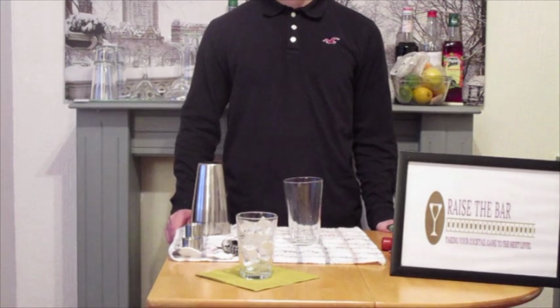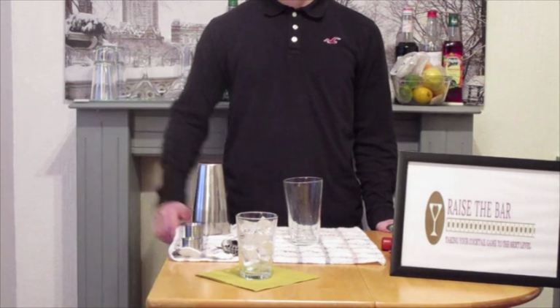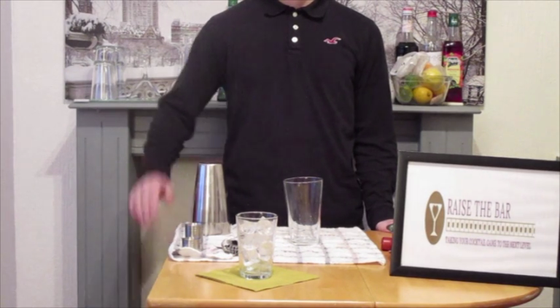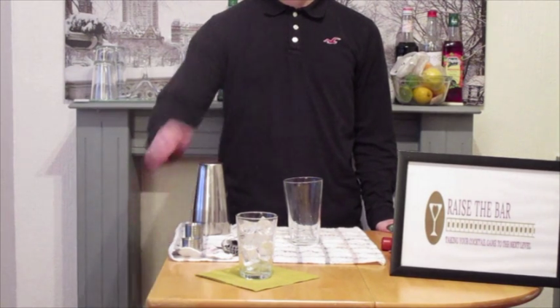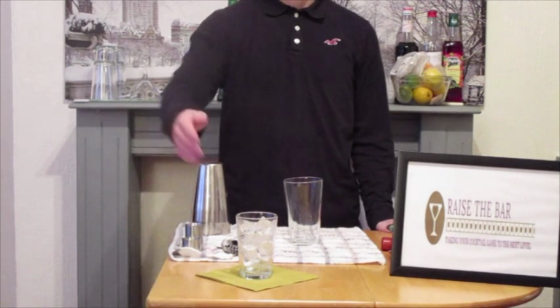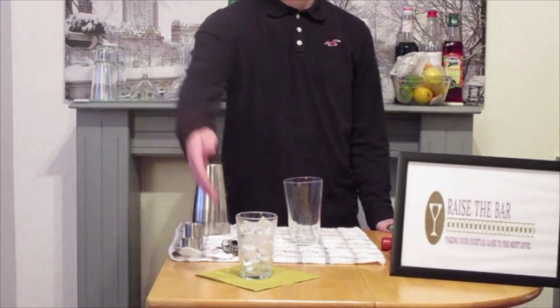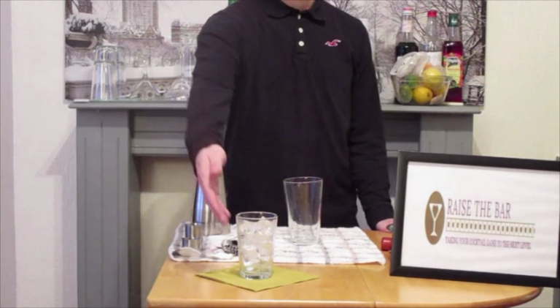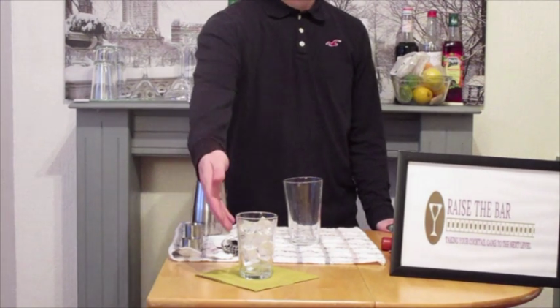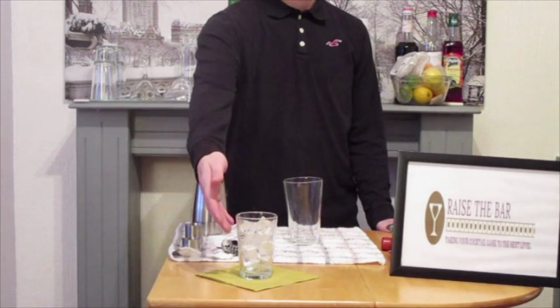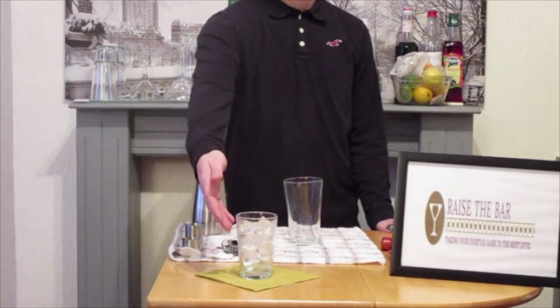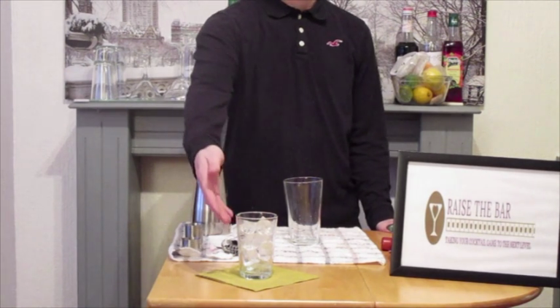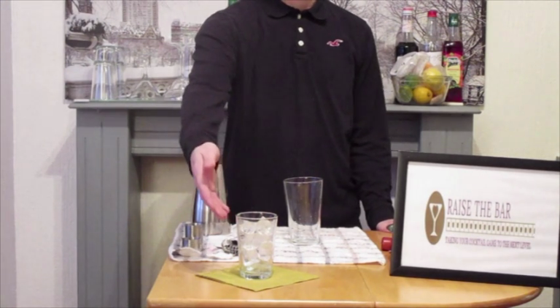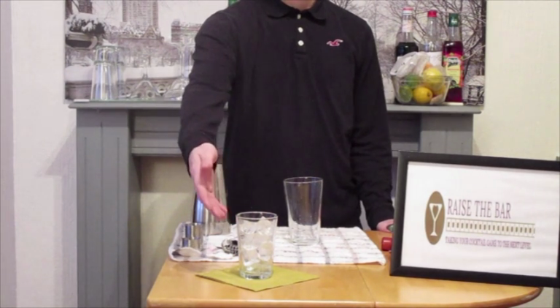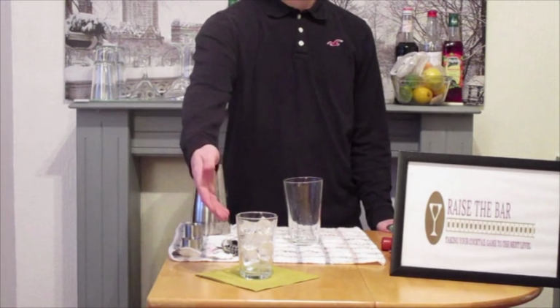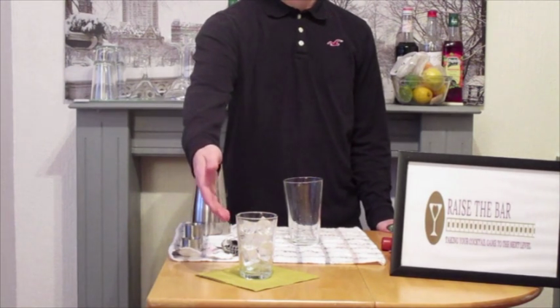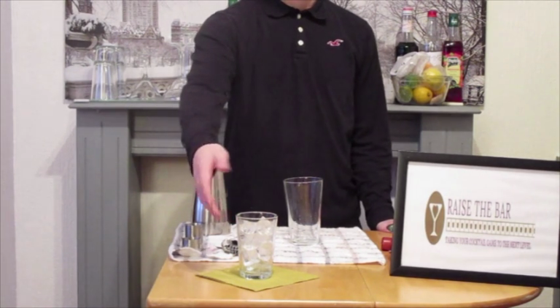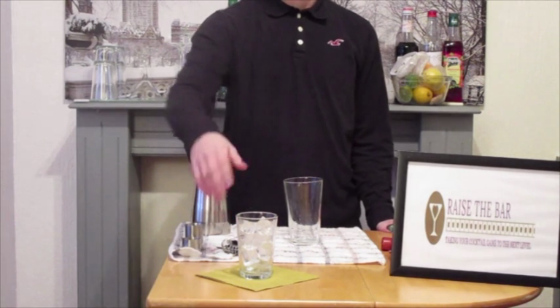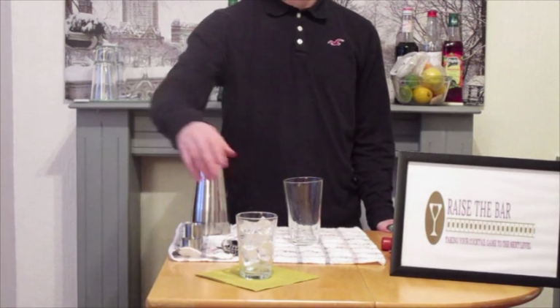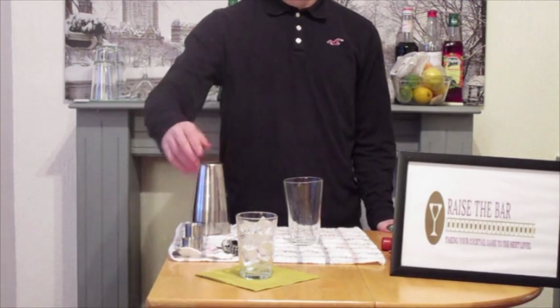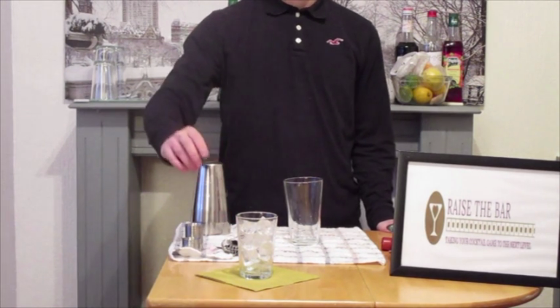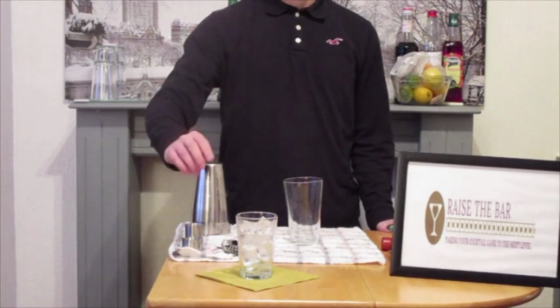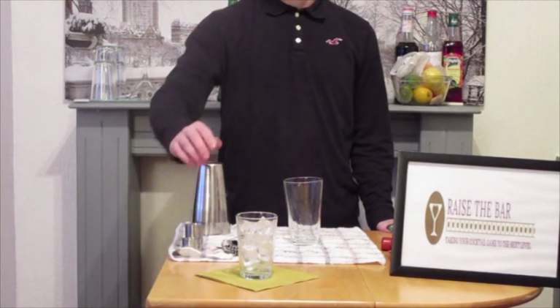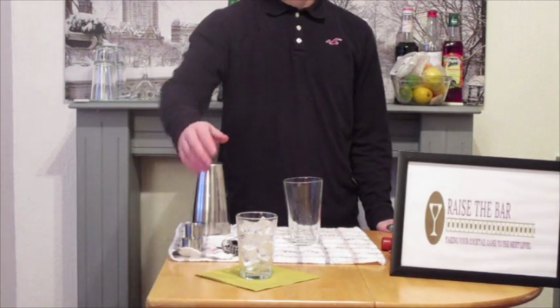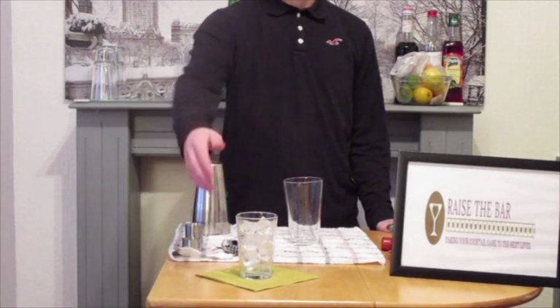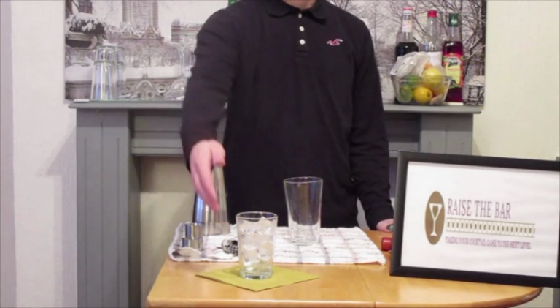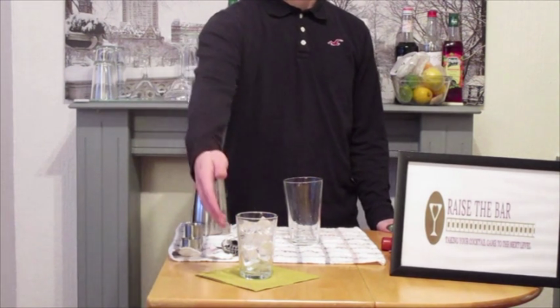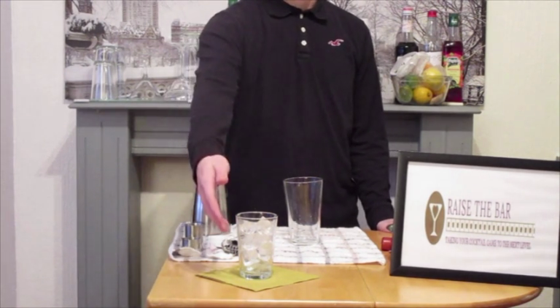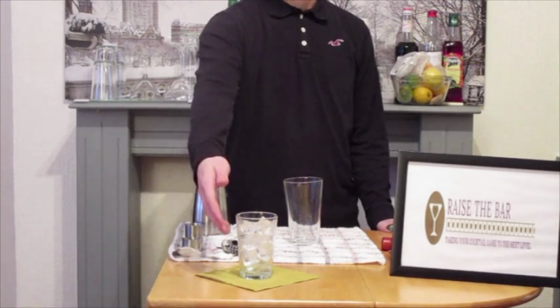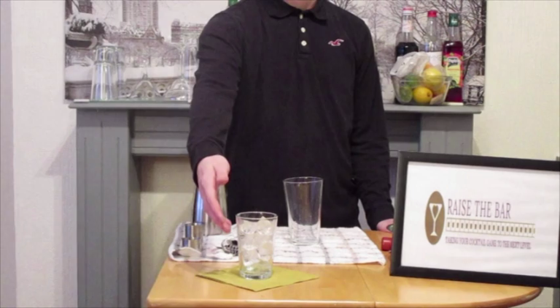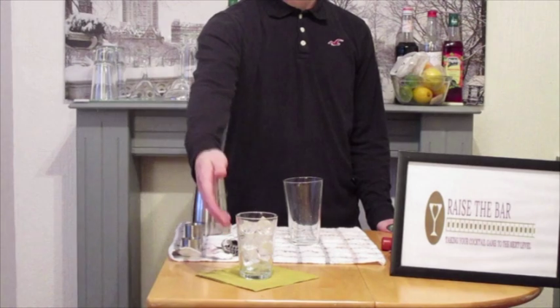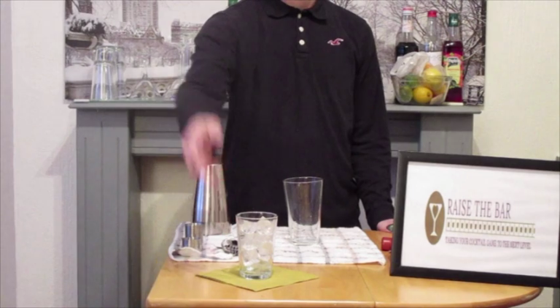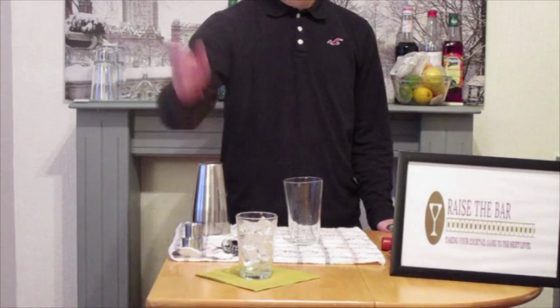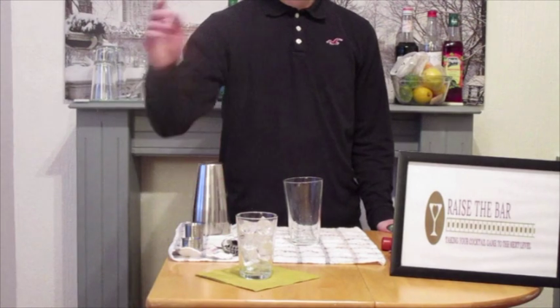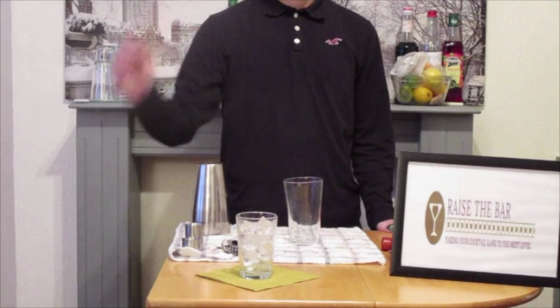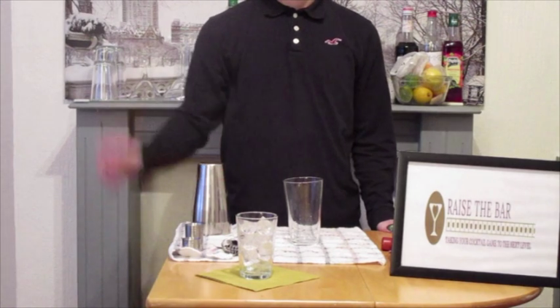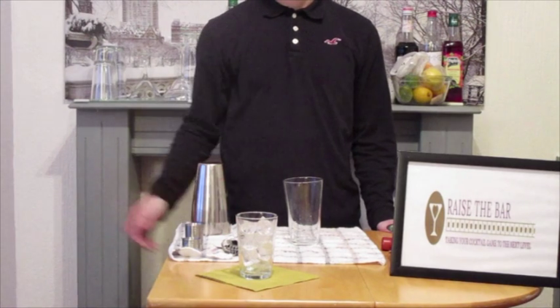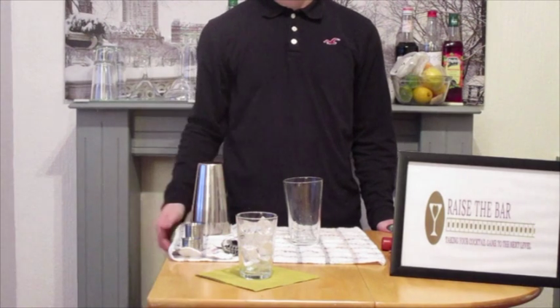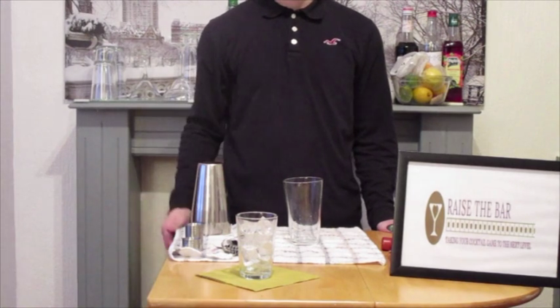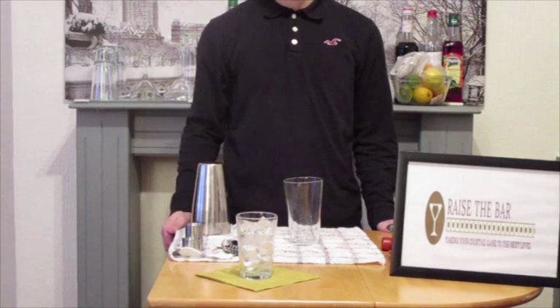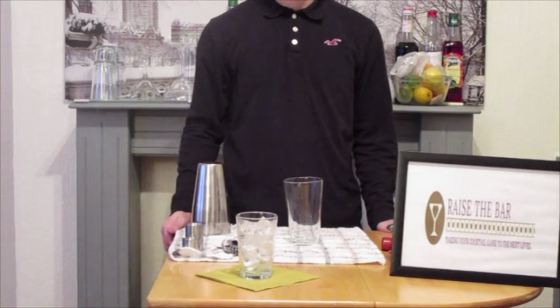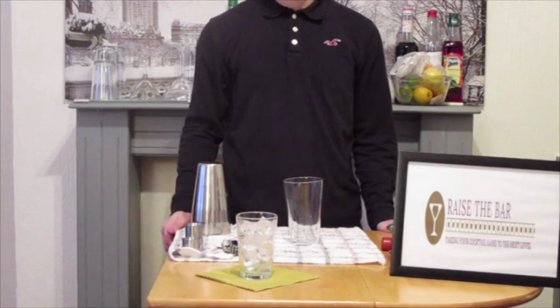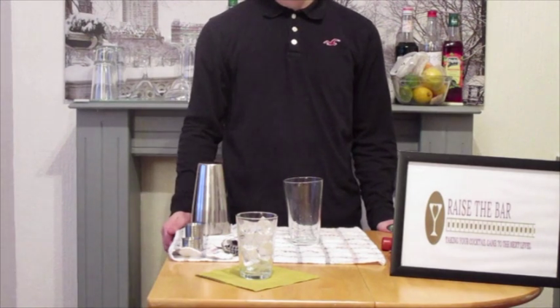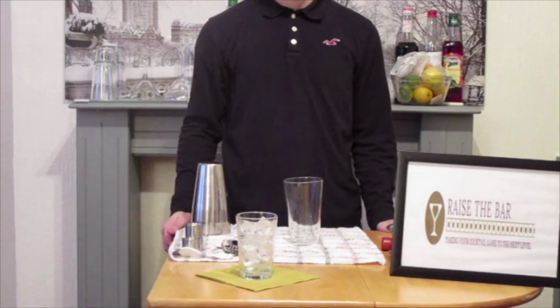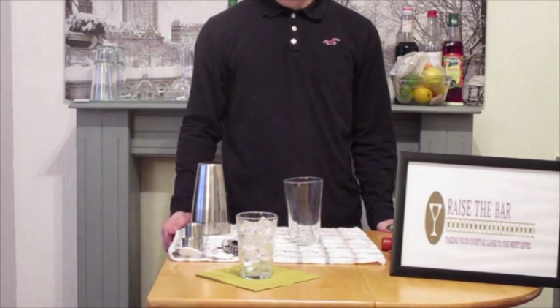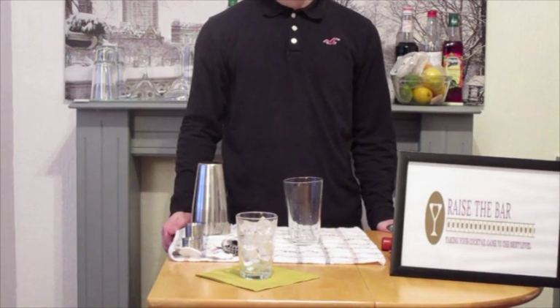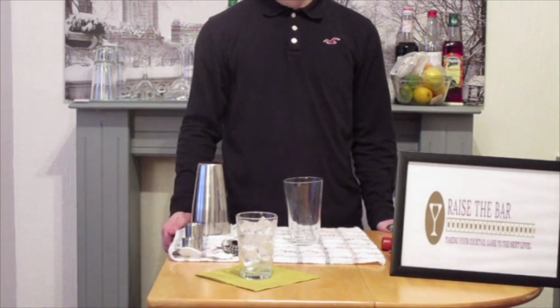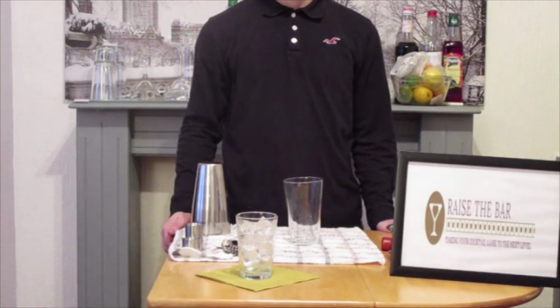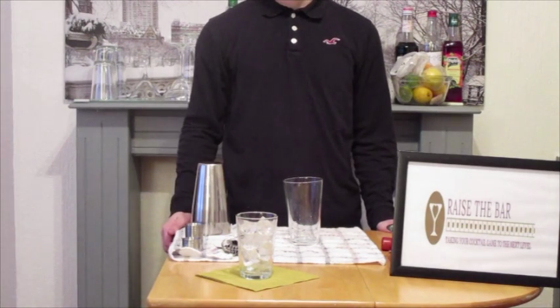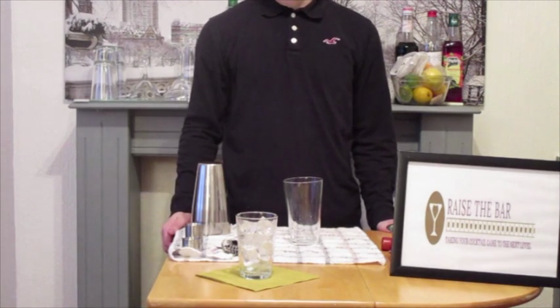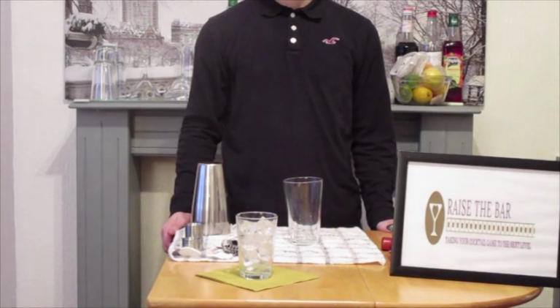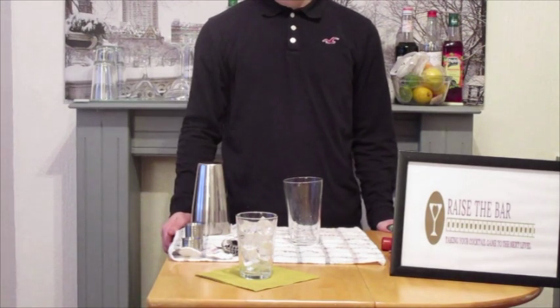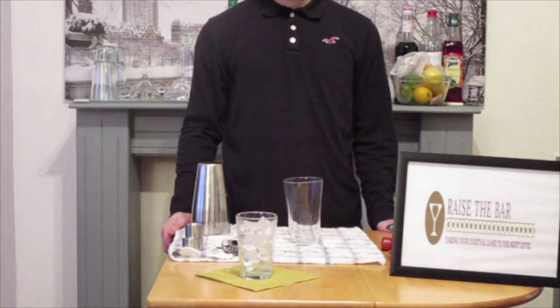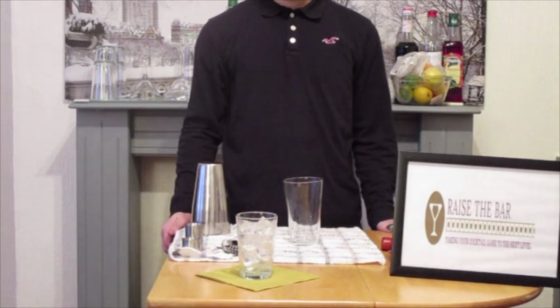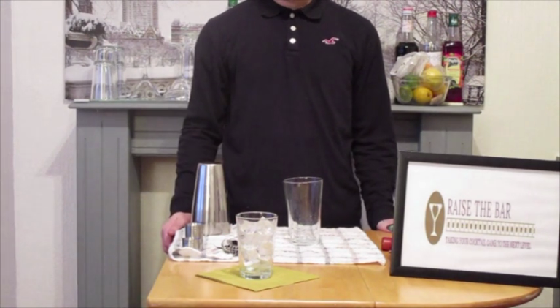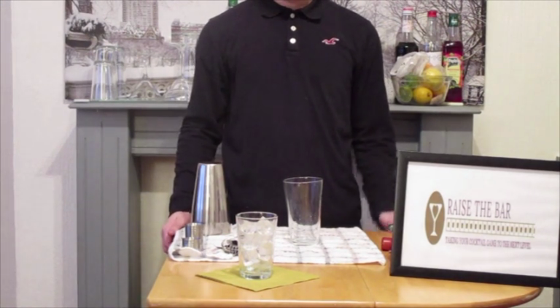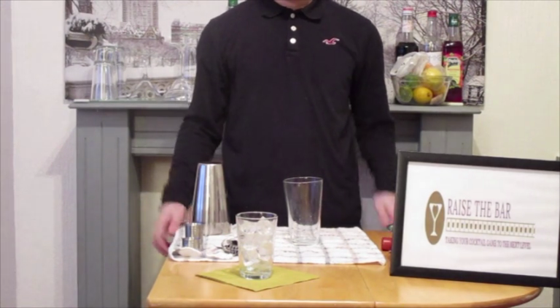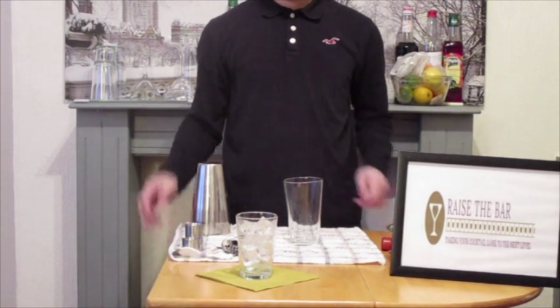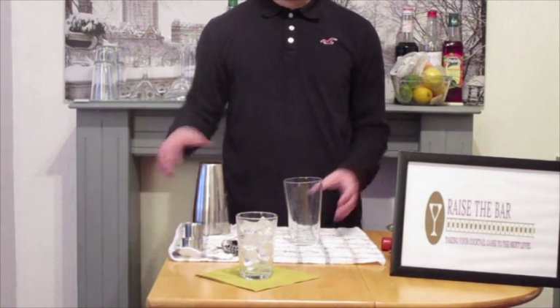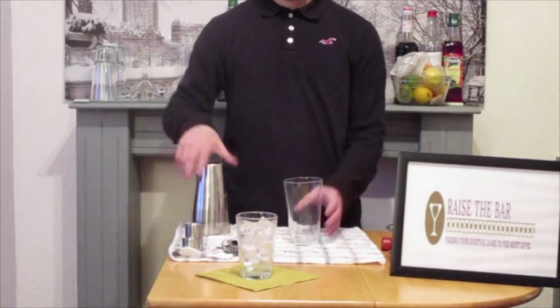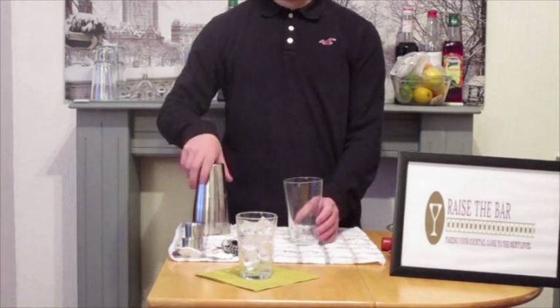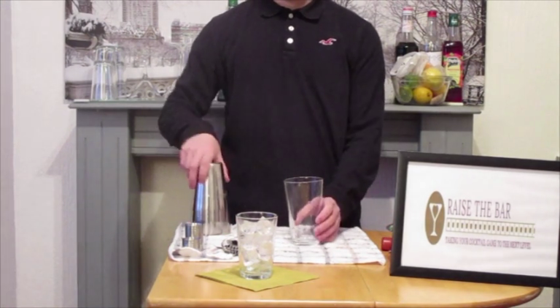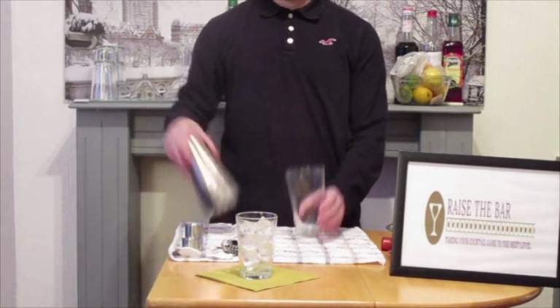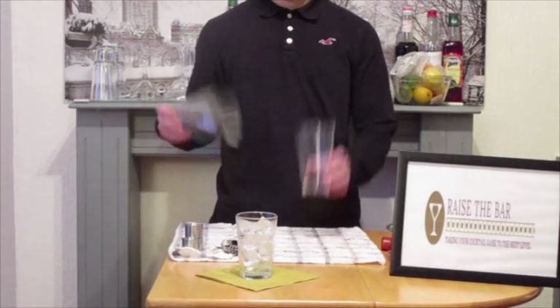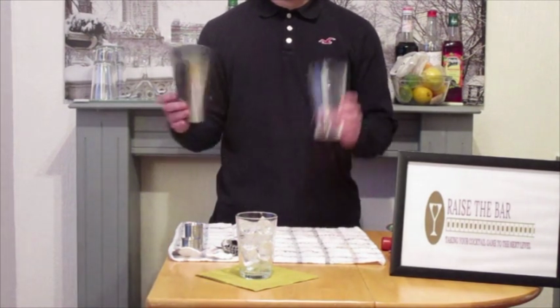Now, we have our glass chilling with ice. And we have our shaker.